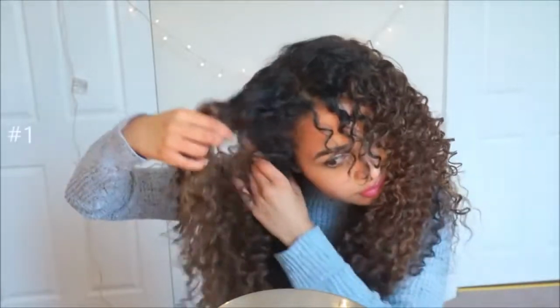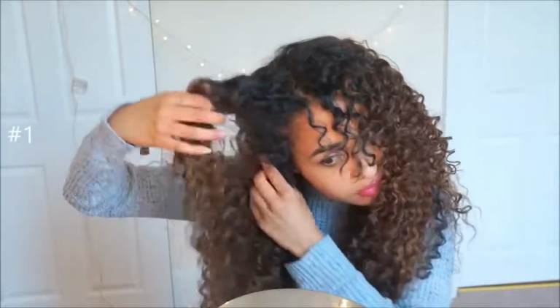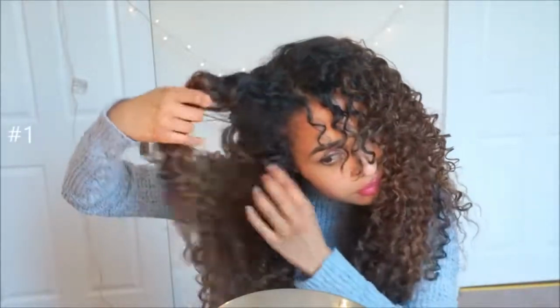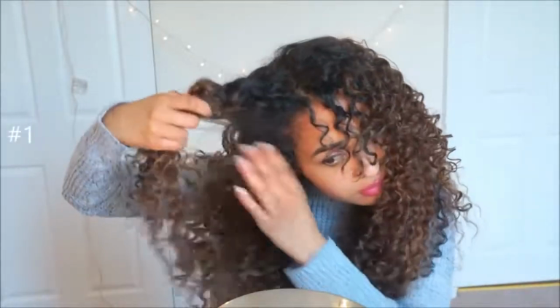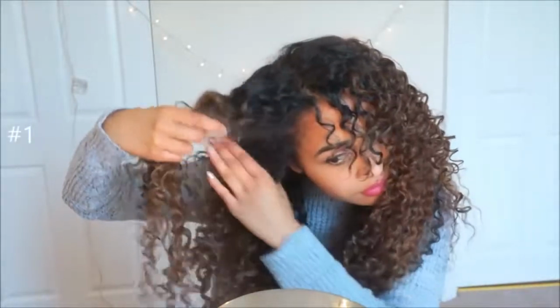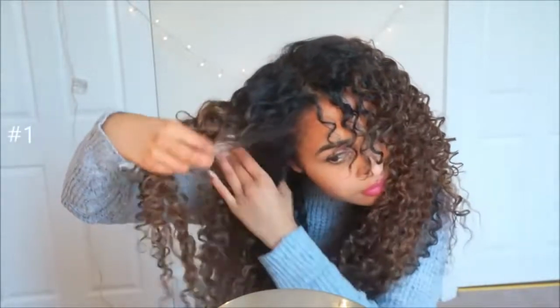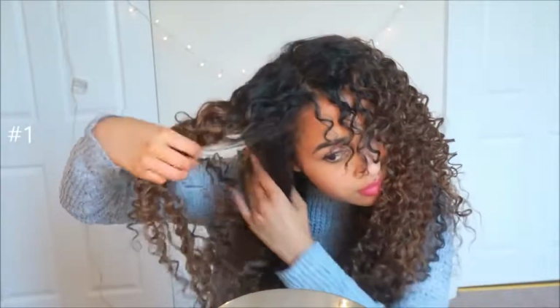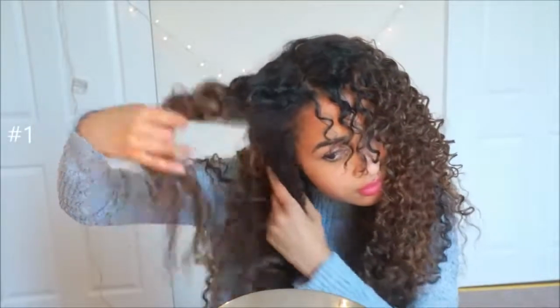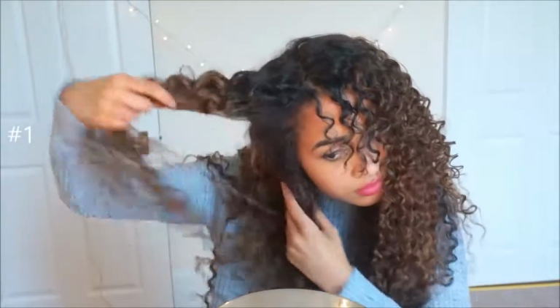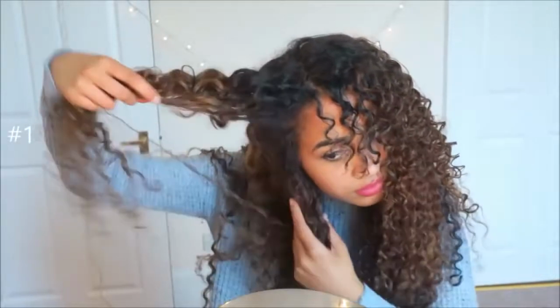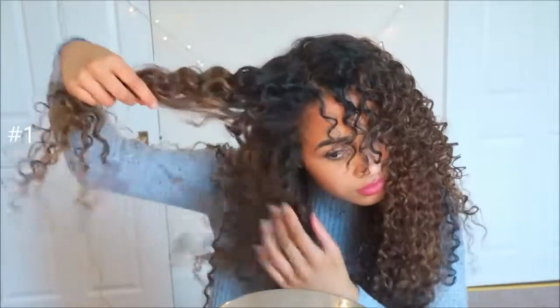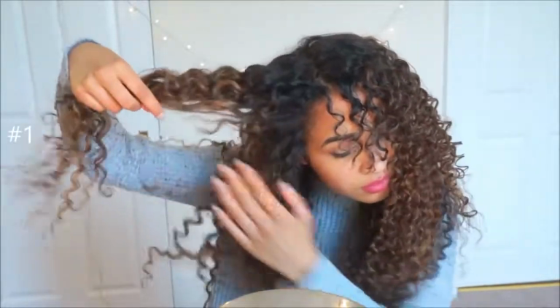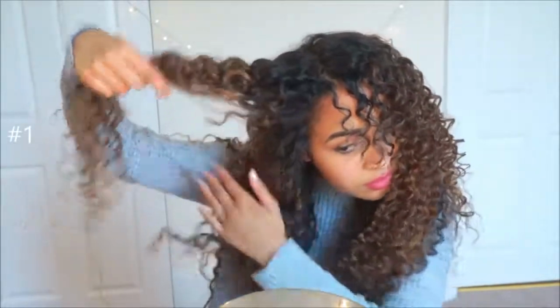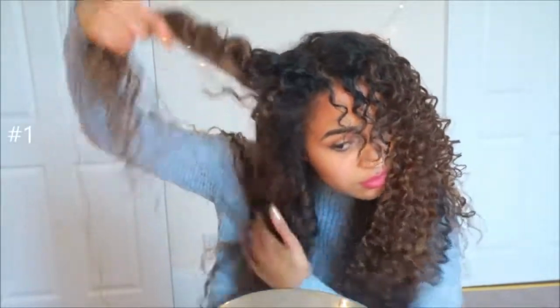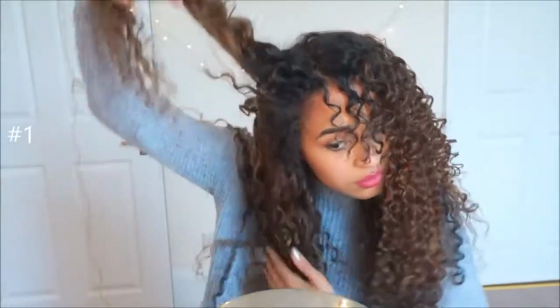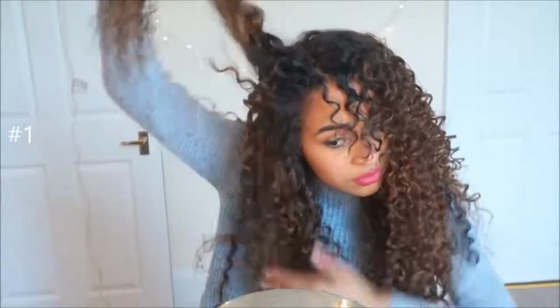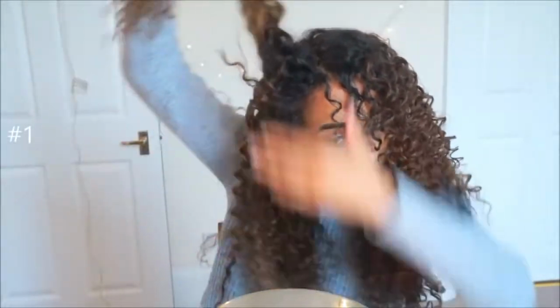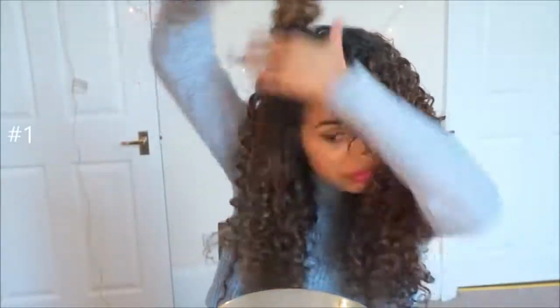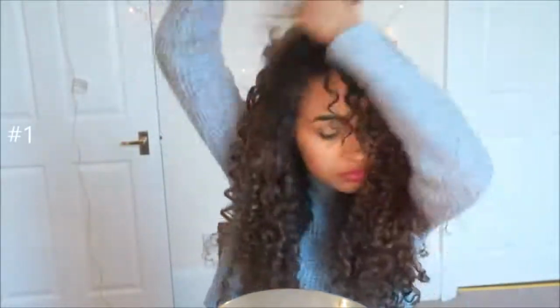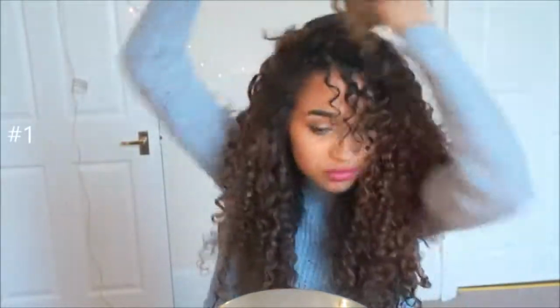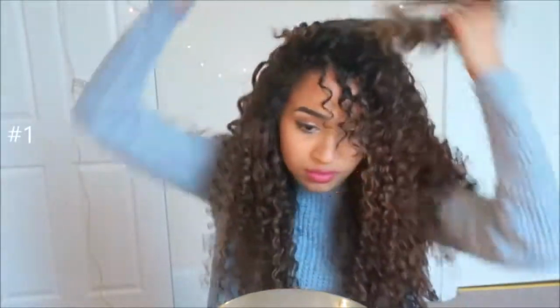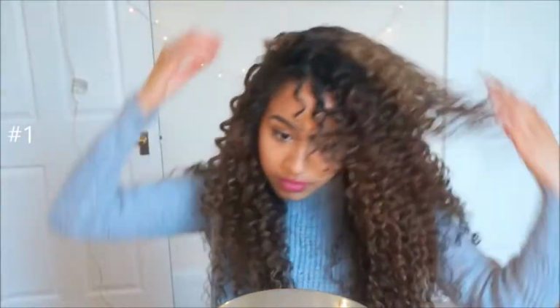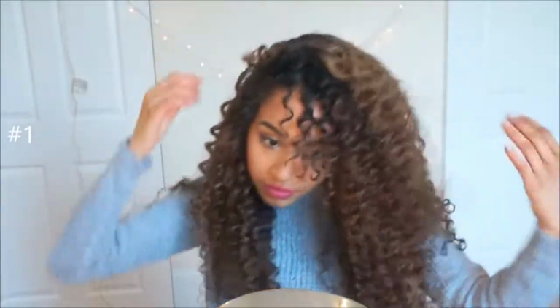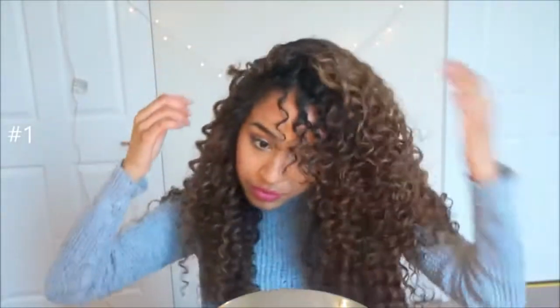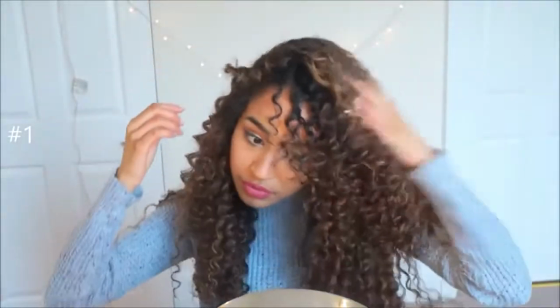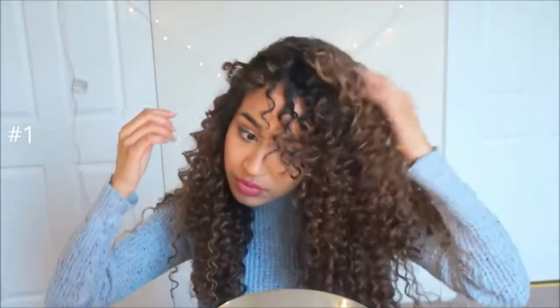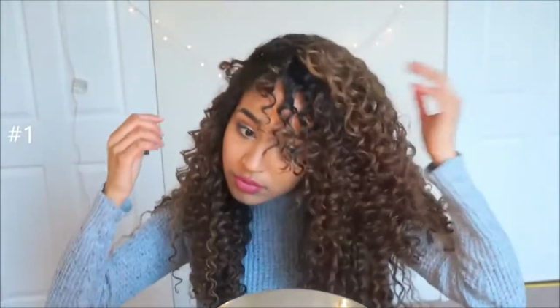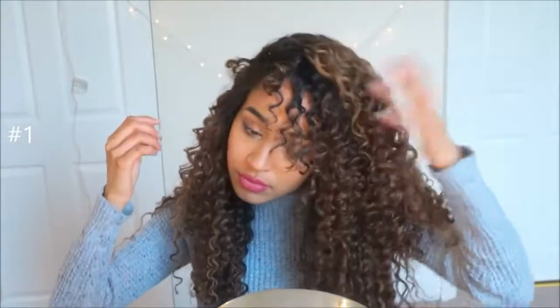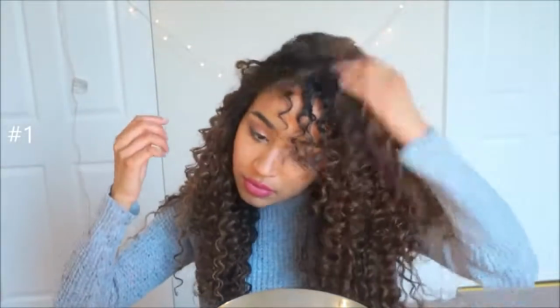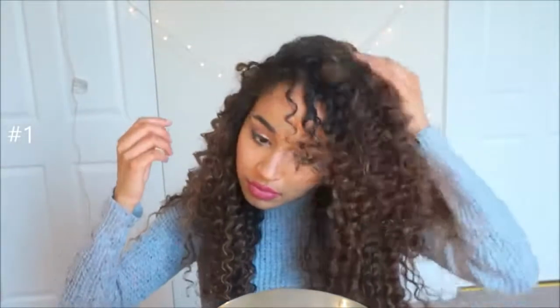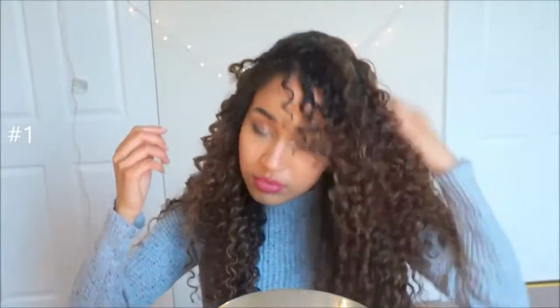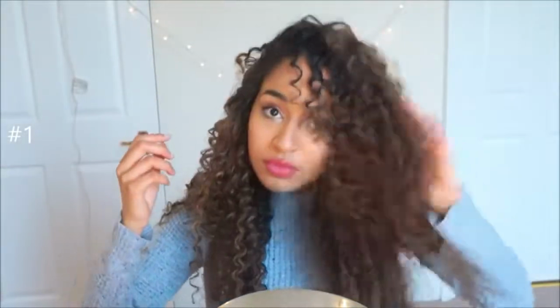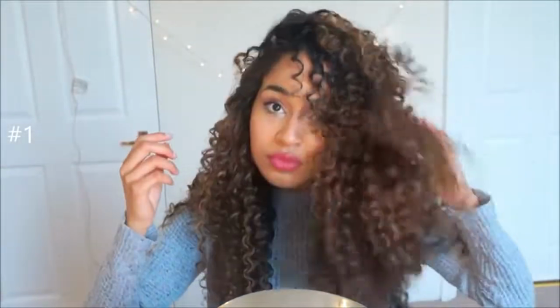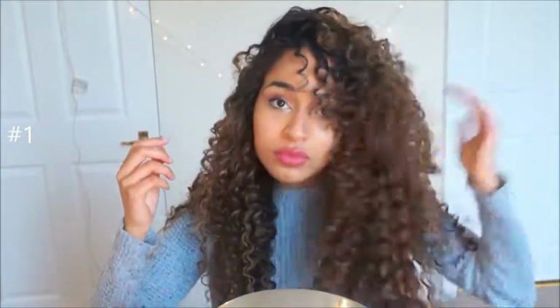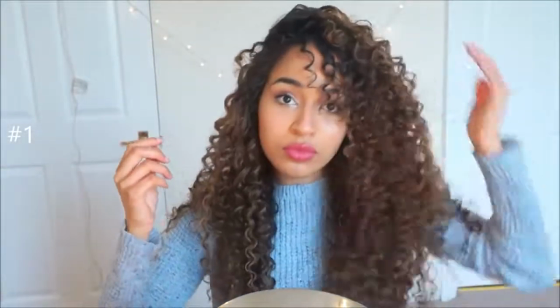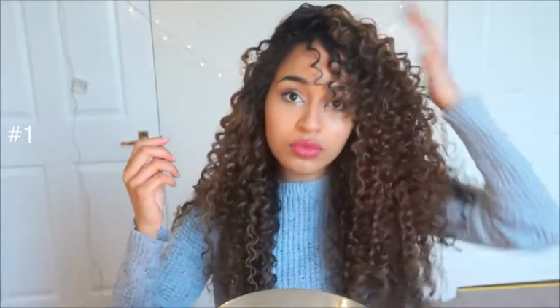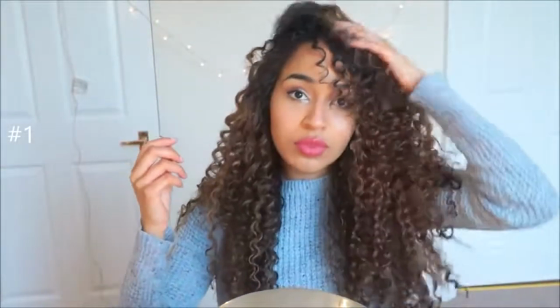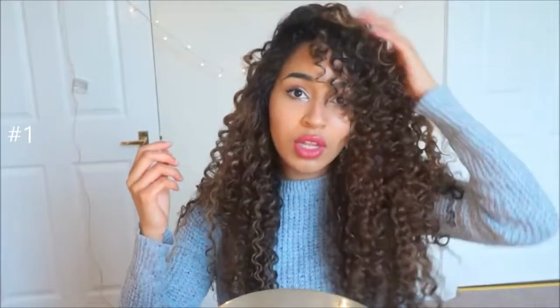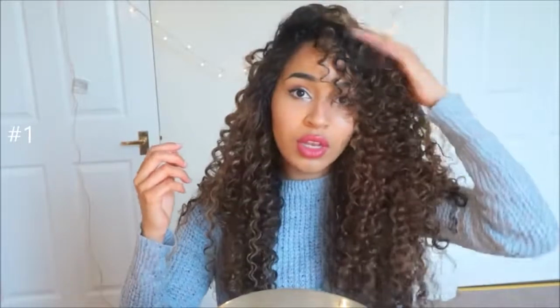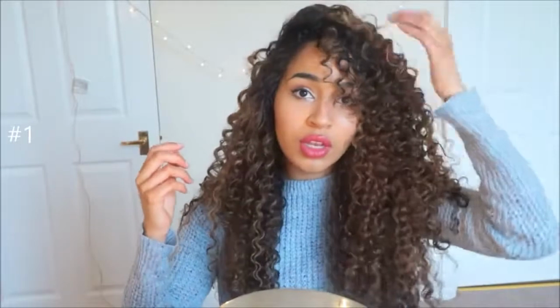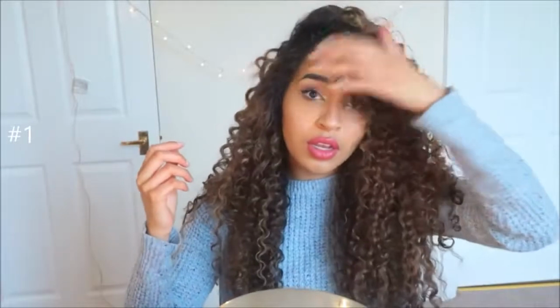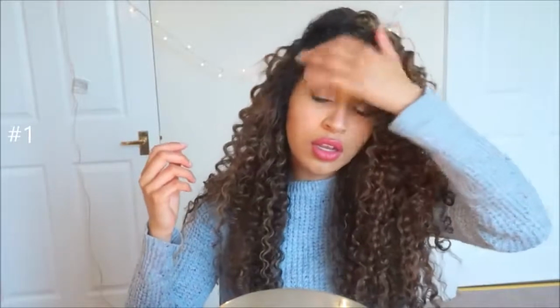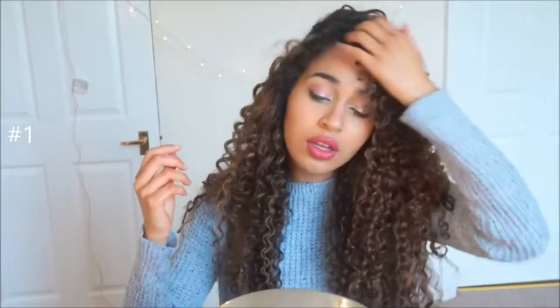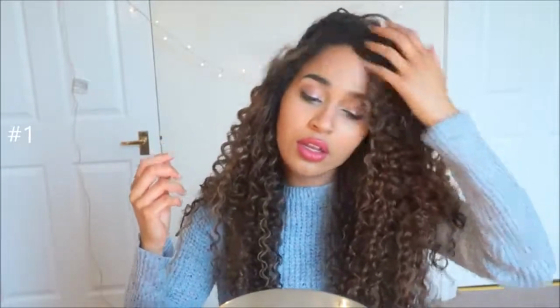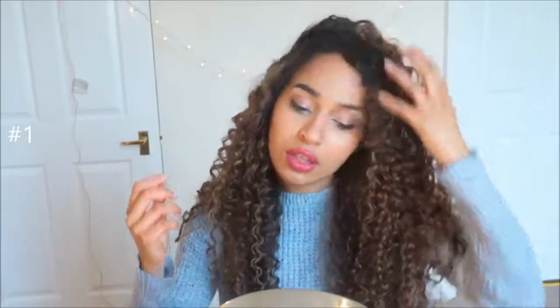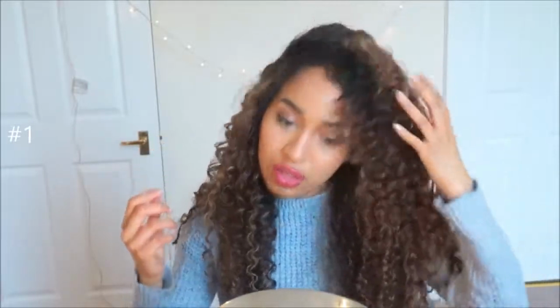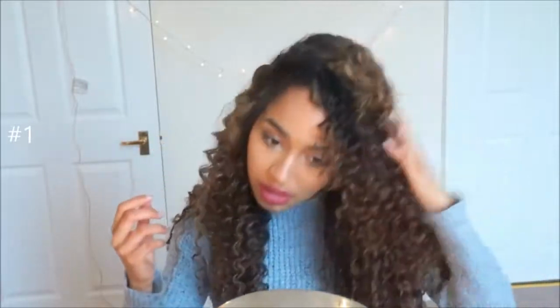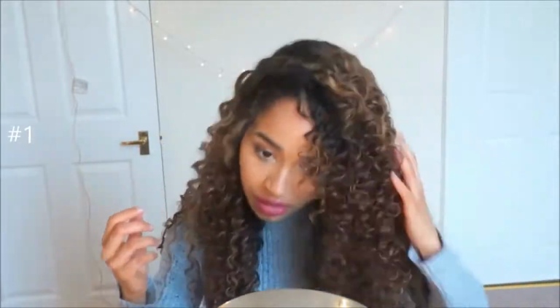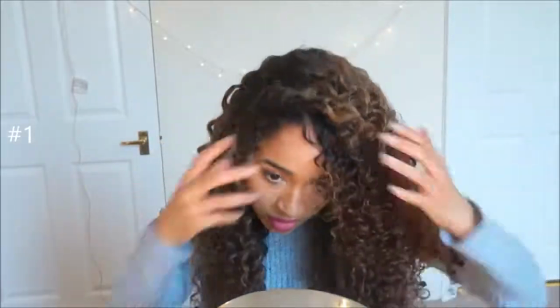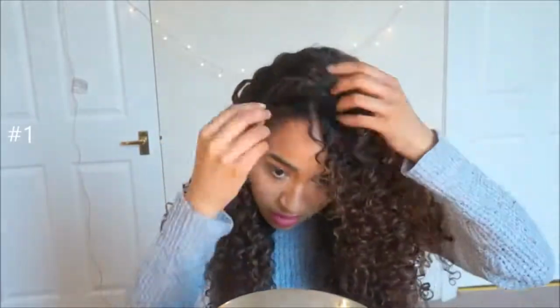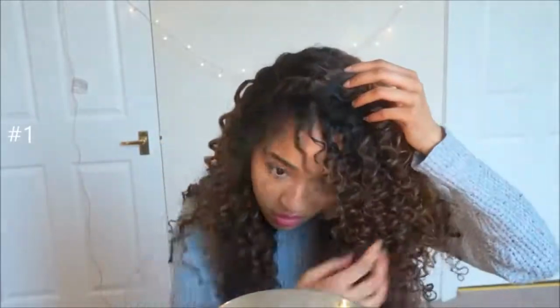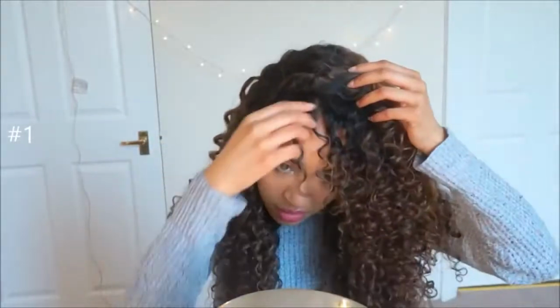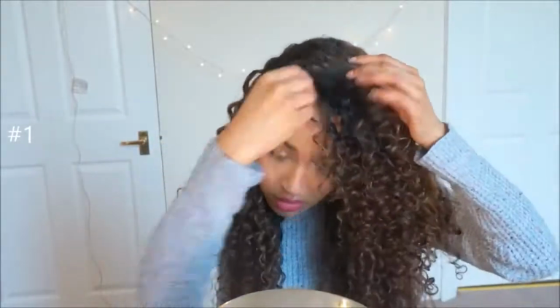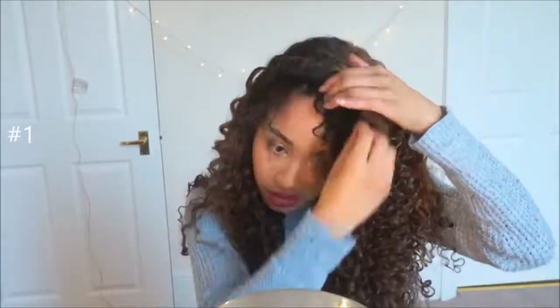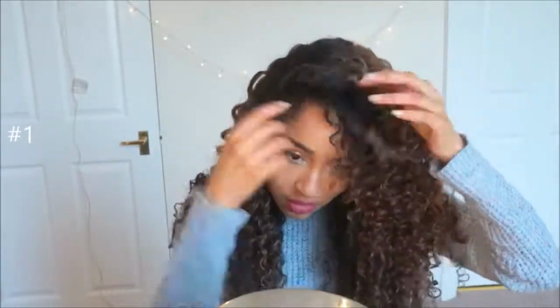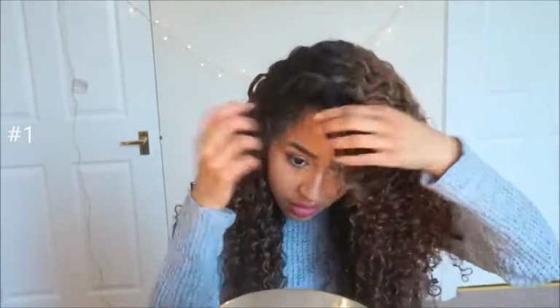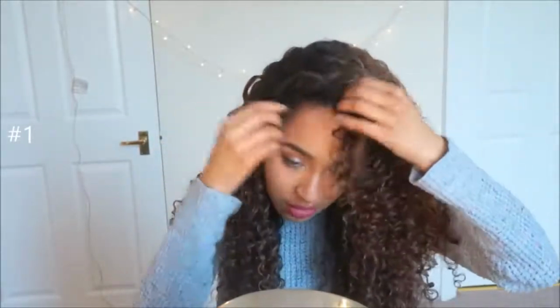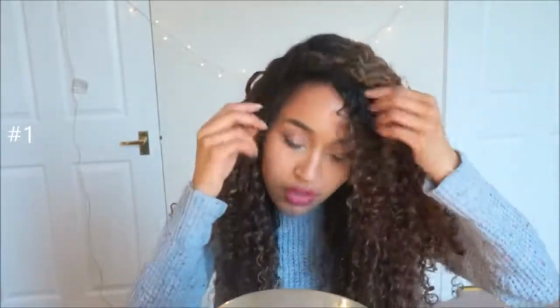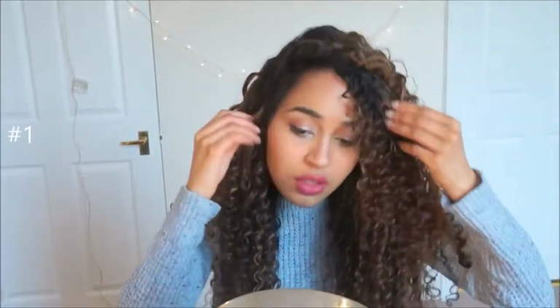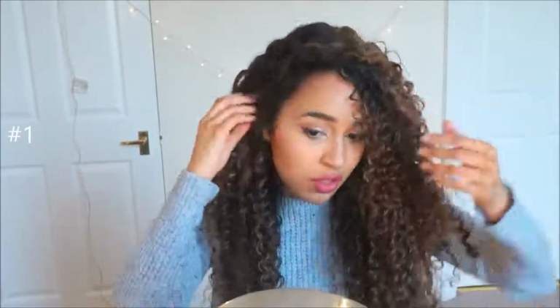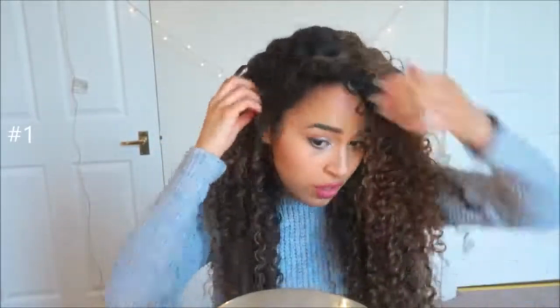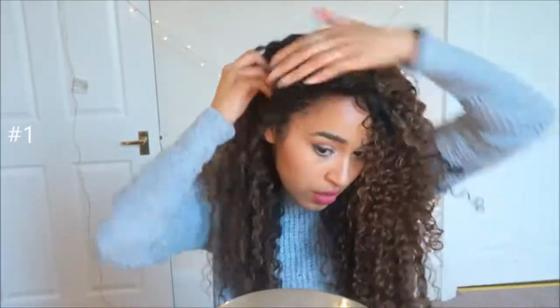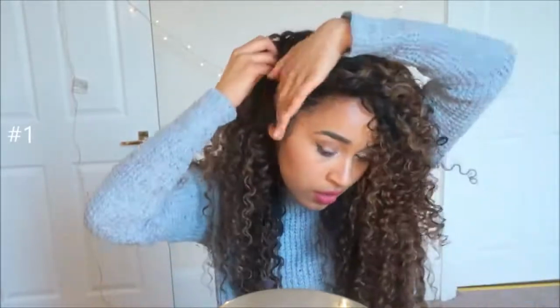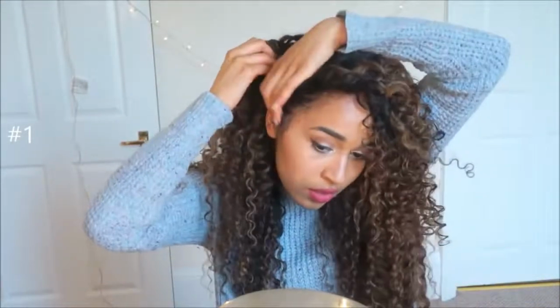We're not manipulating our hair too much. We don't want to use any brushes and we want to preserve our curls as much as we can for the next few days.